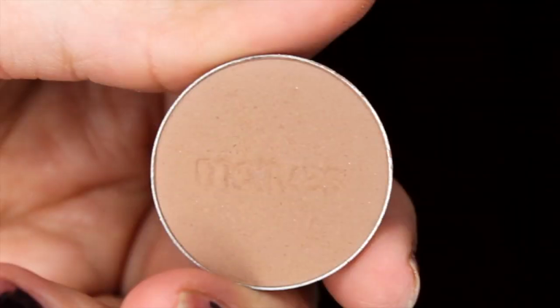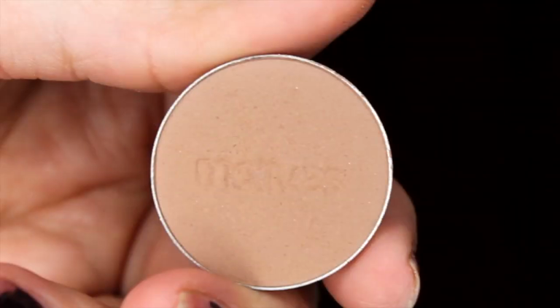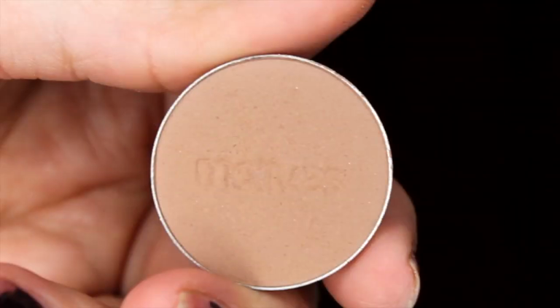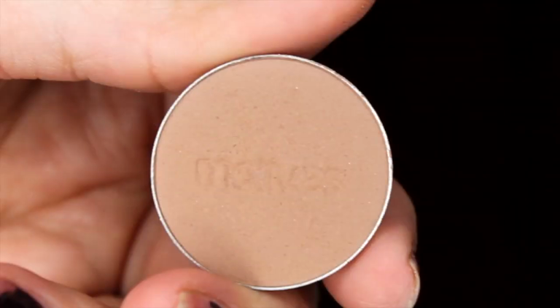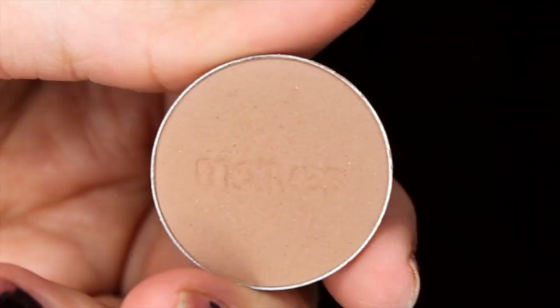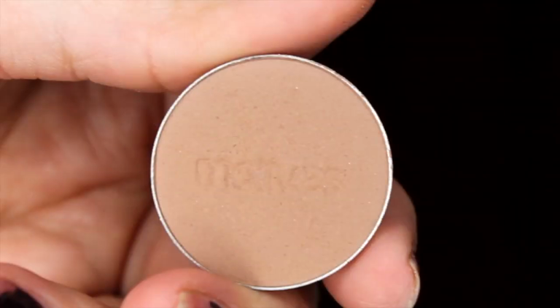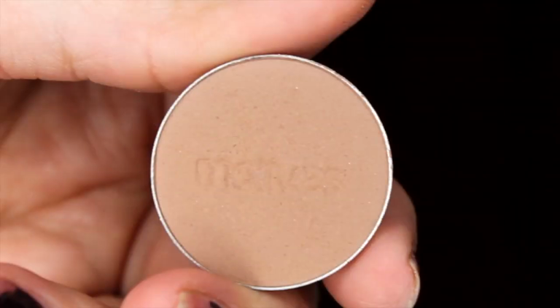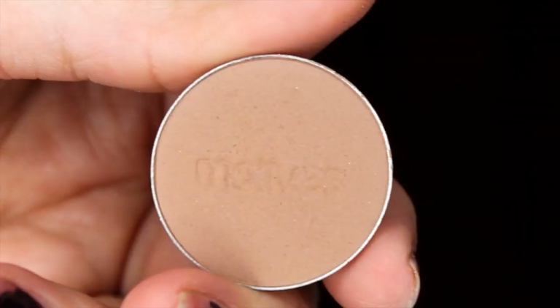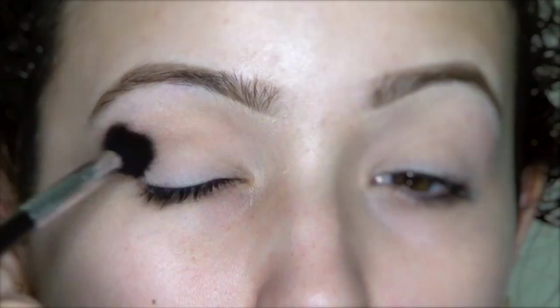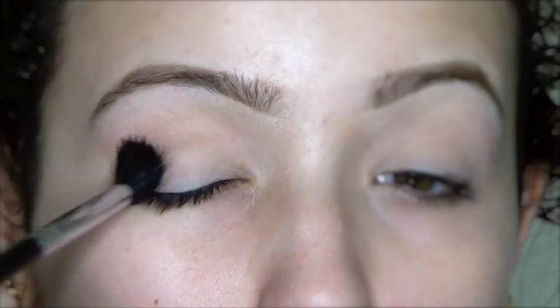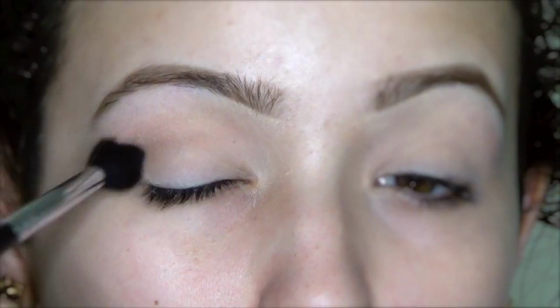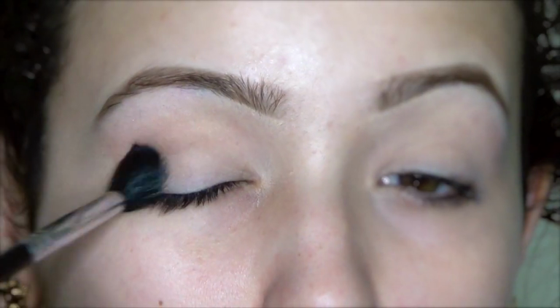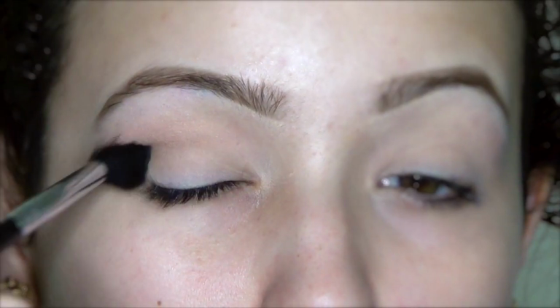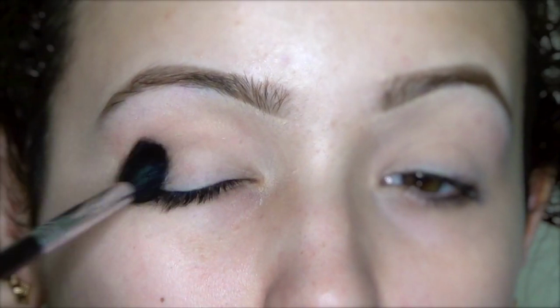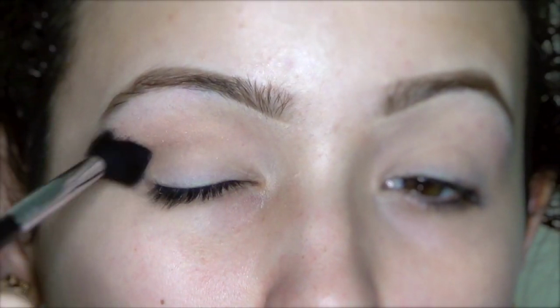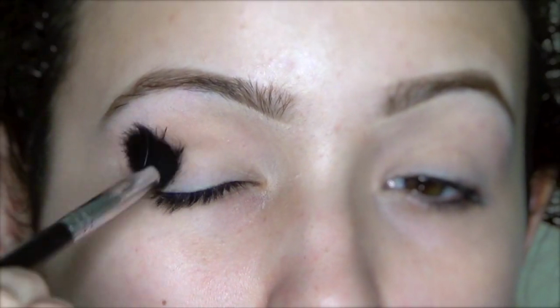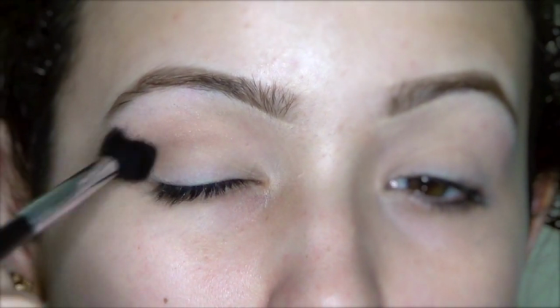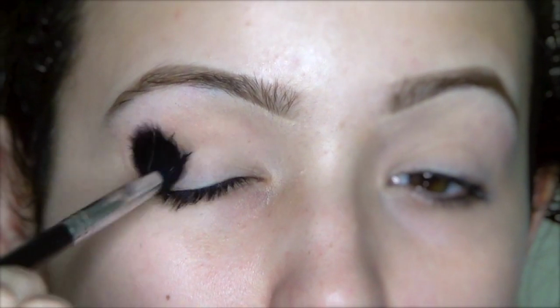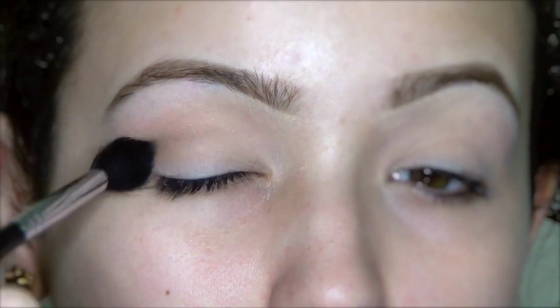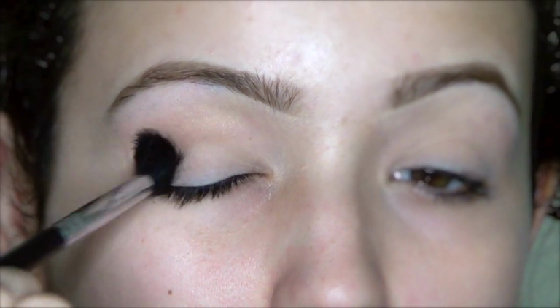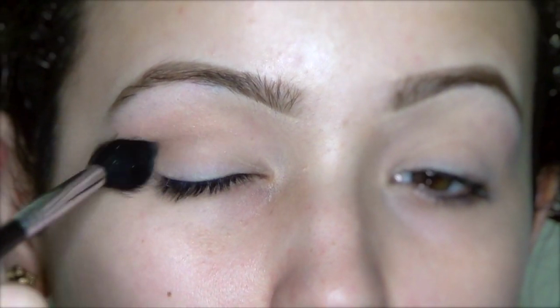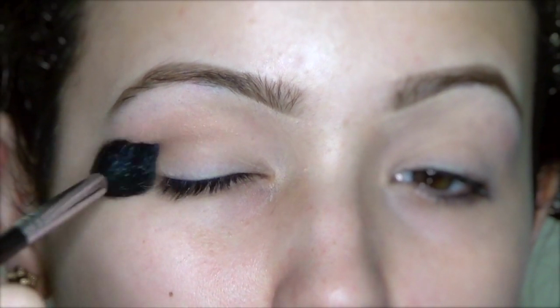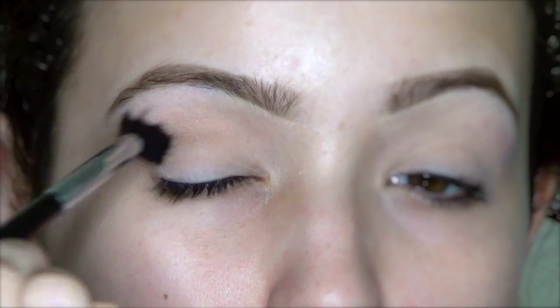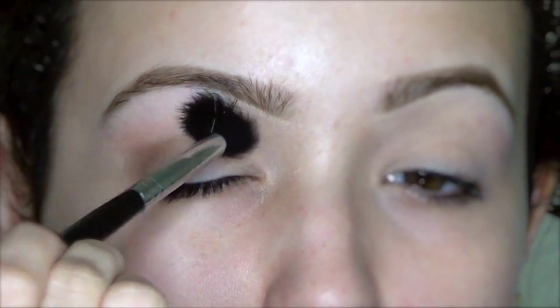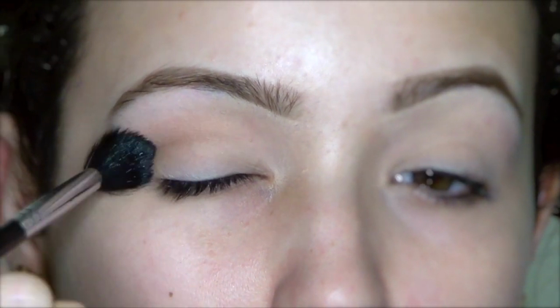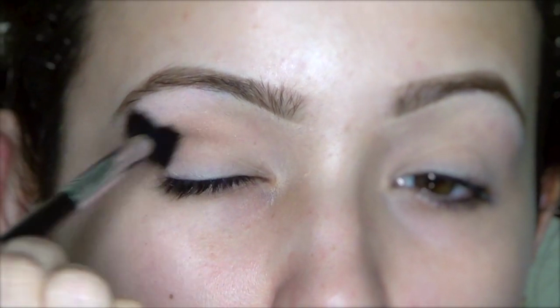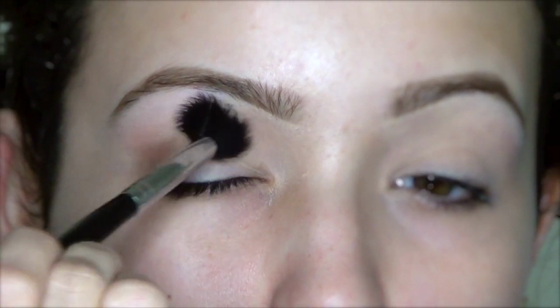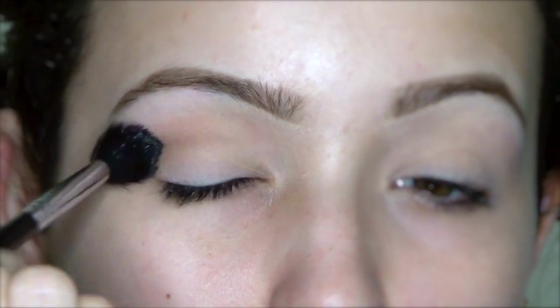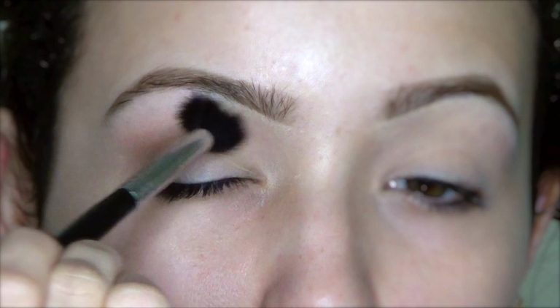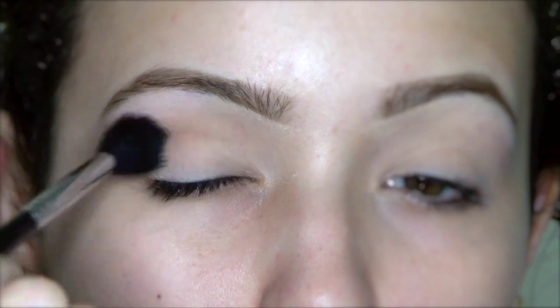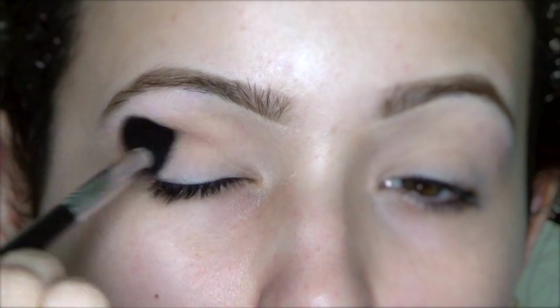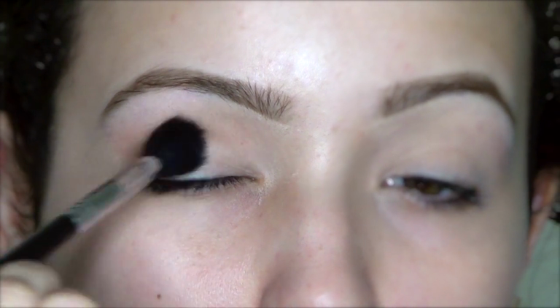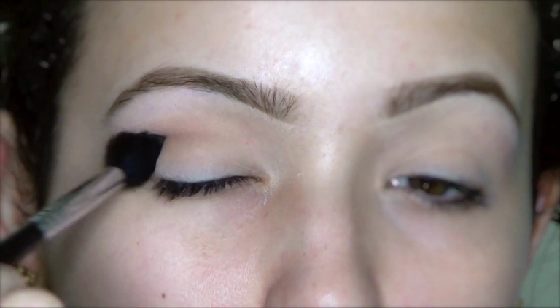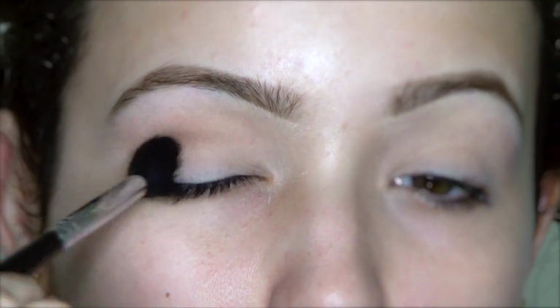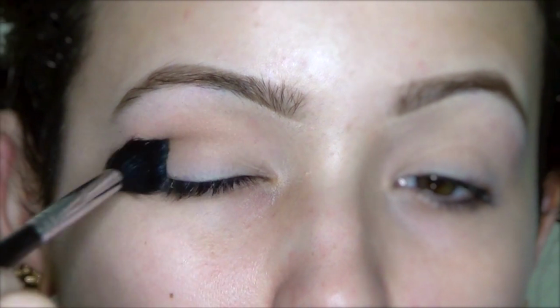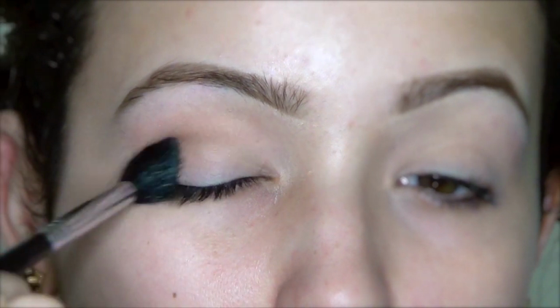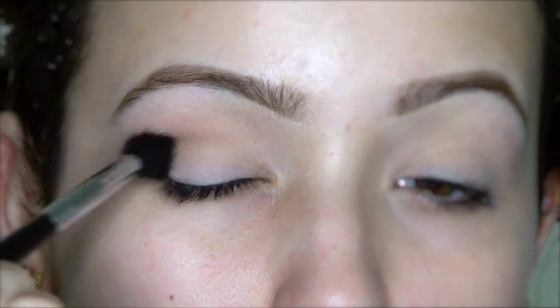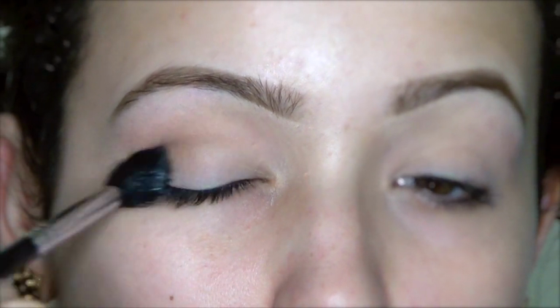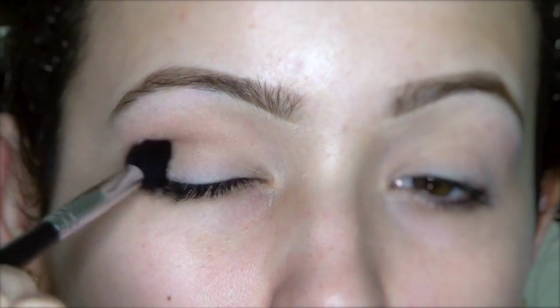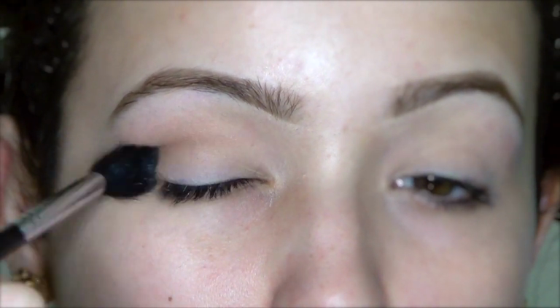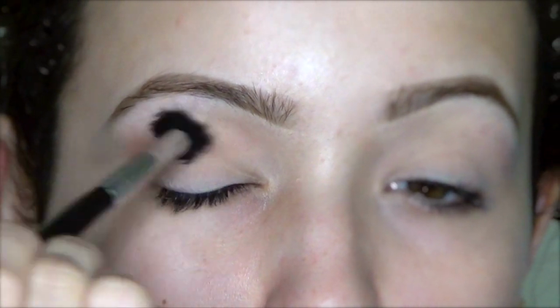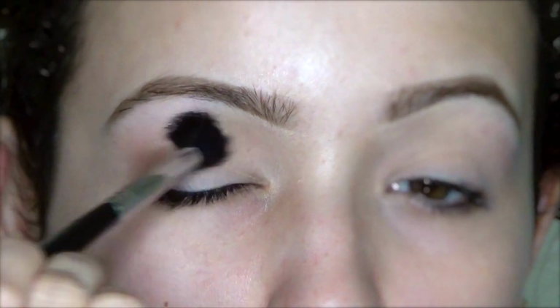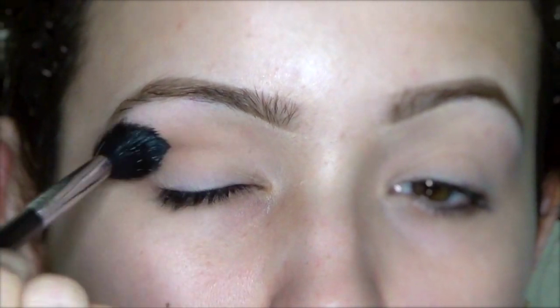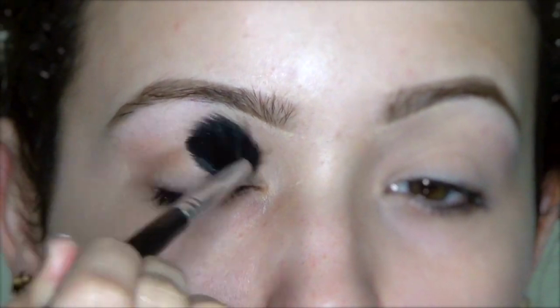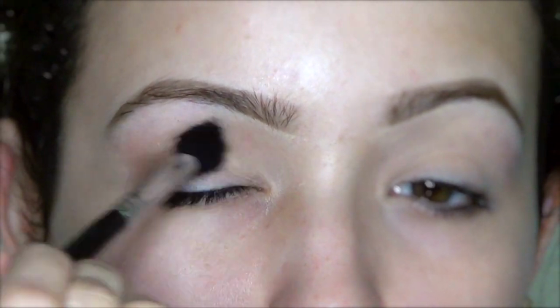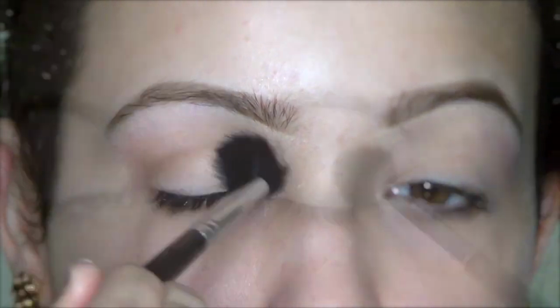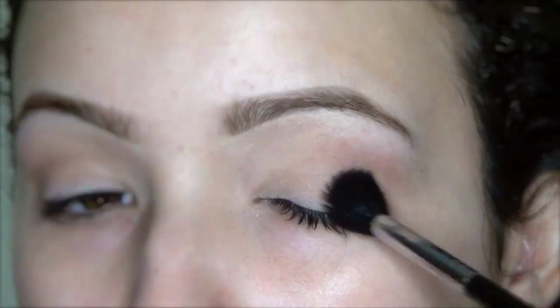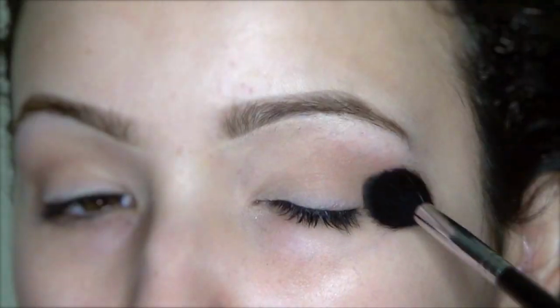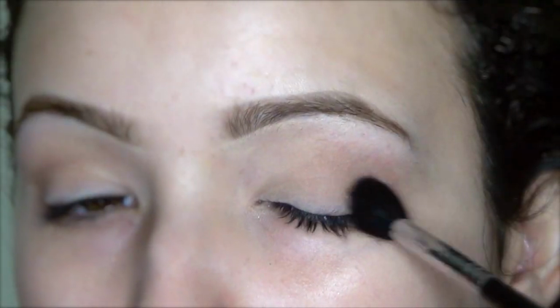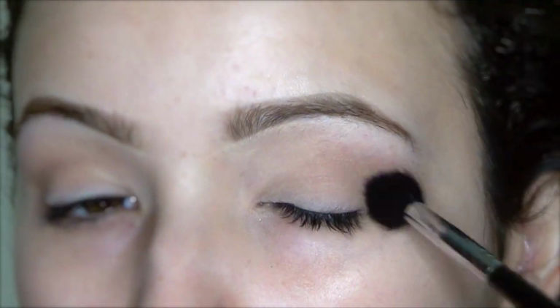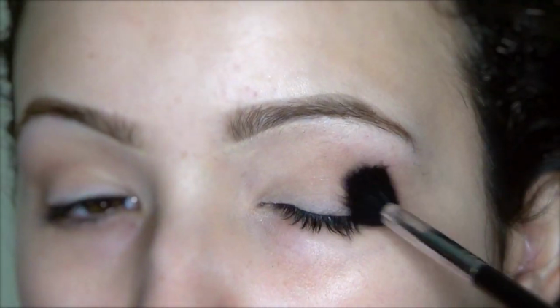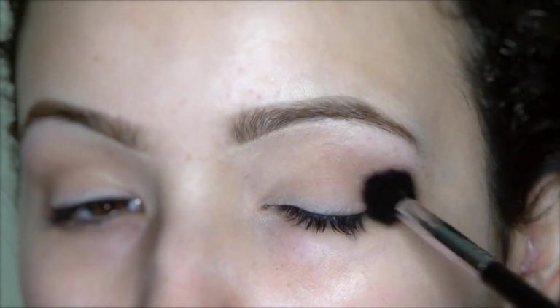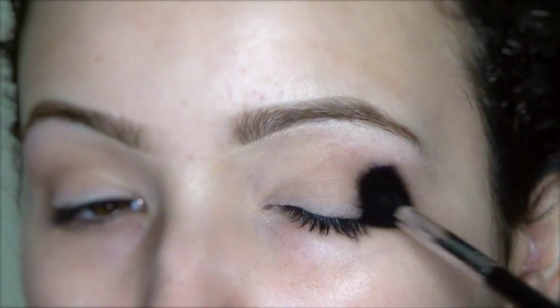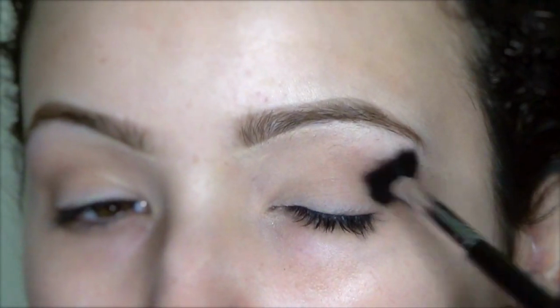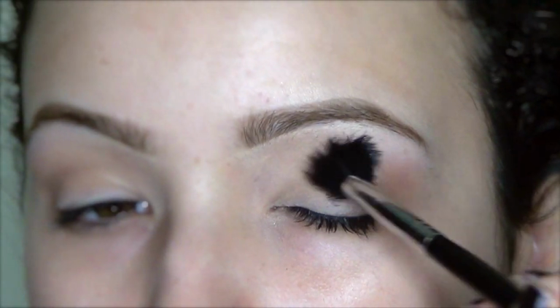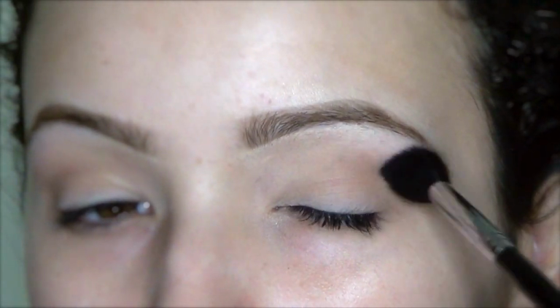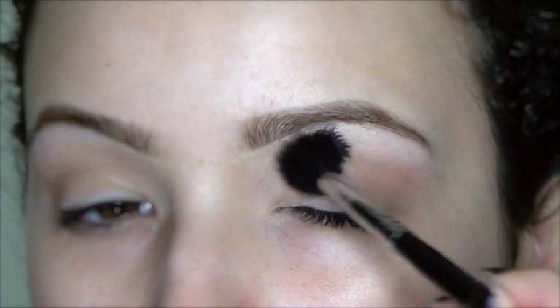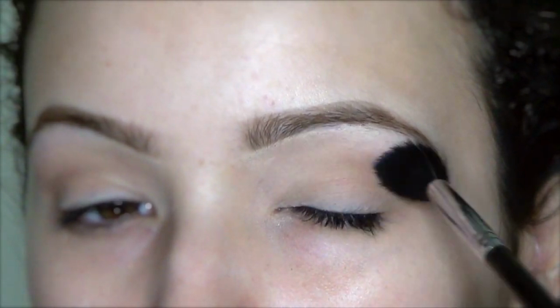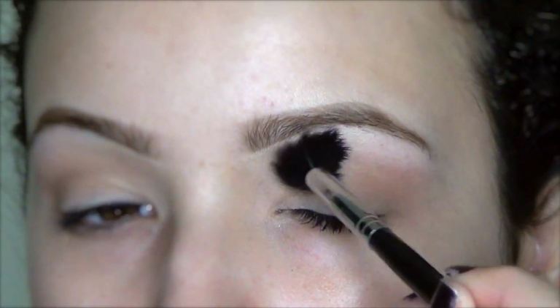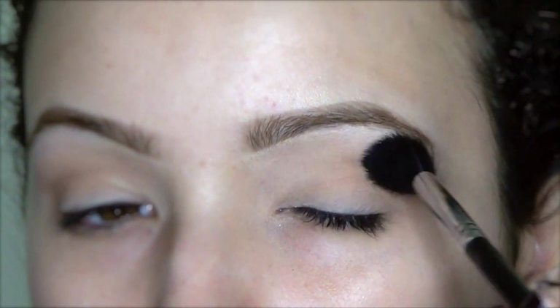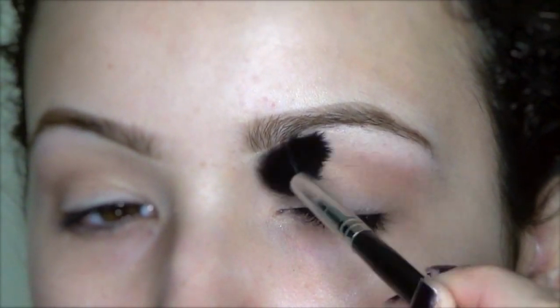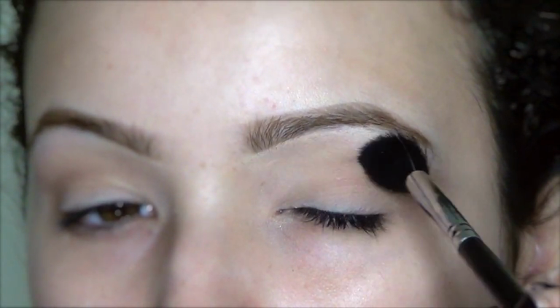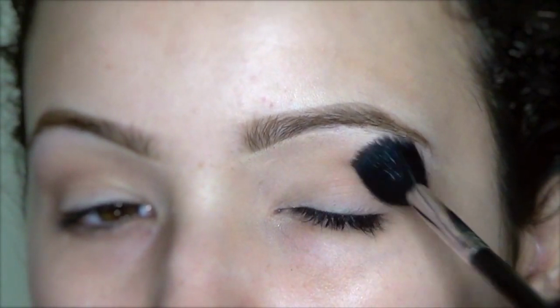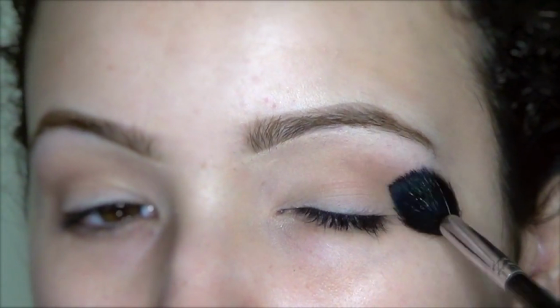First, I'm taking the color Cappuccino by Motif's Cosmetics and applying this in the crease with a fluffy brush, and this will be our transition shade.